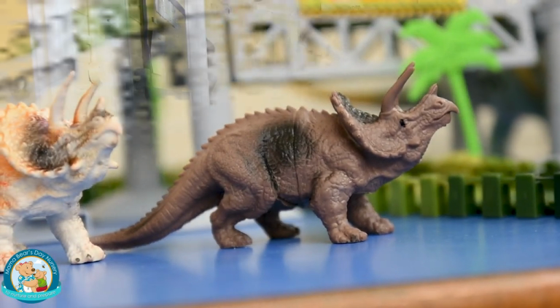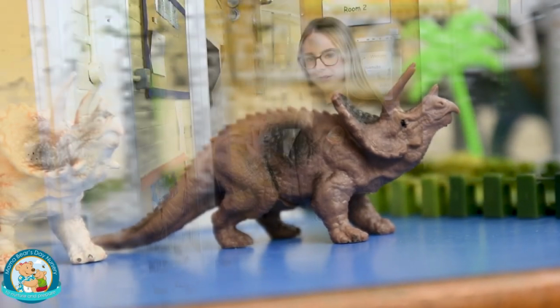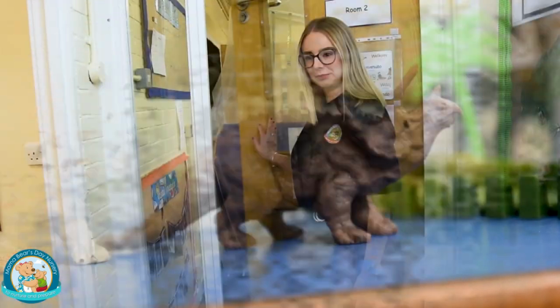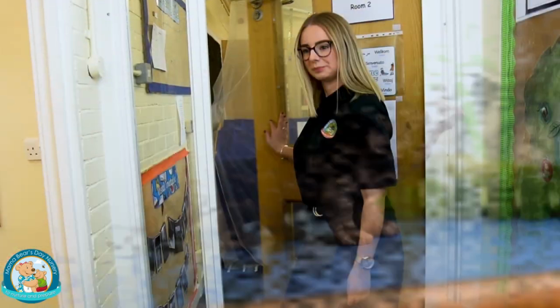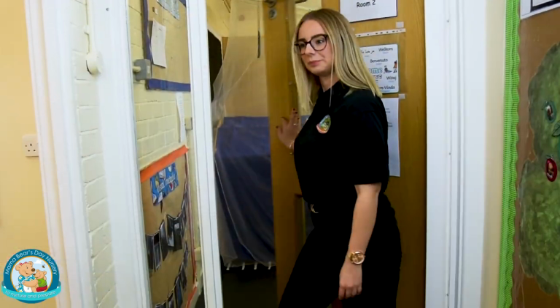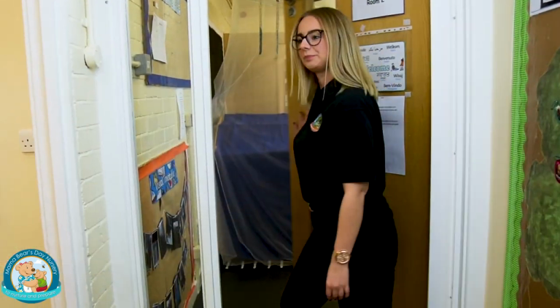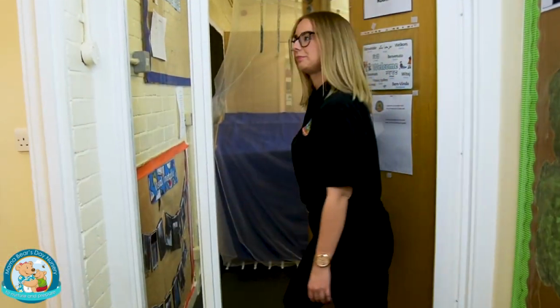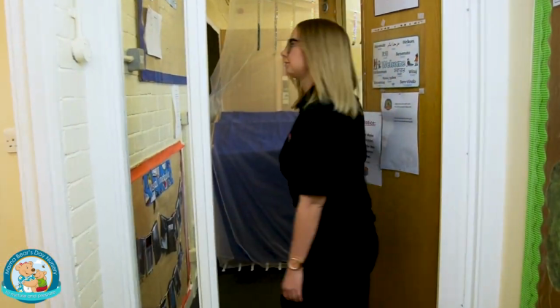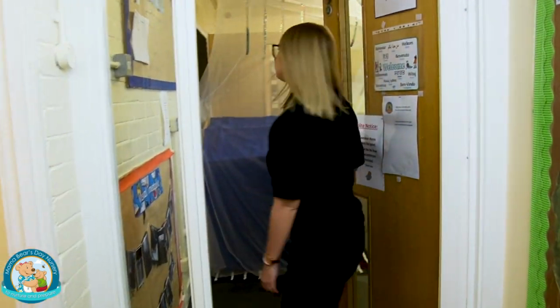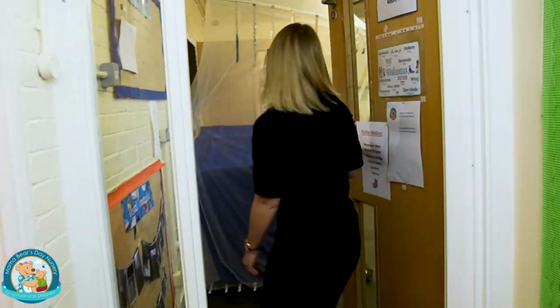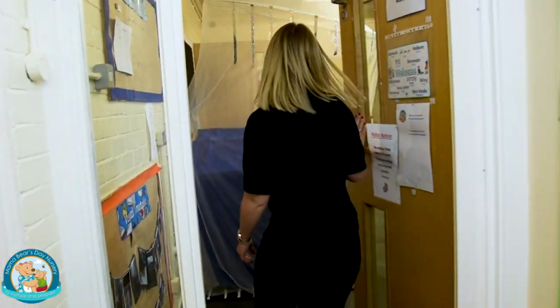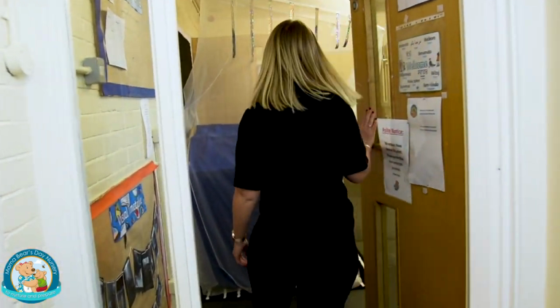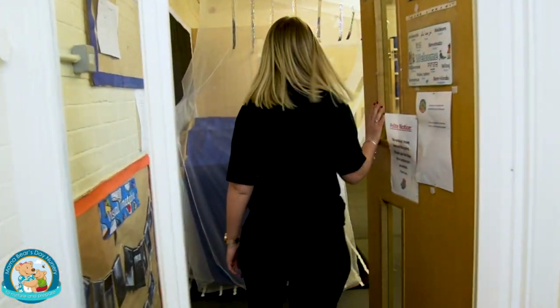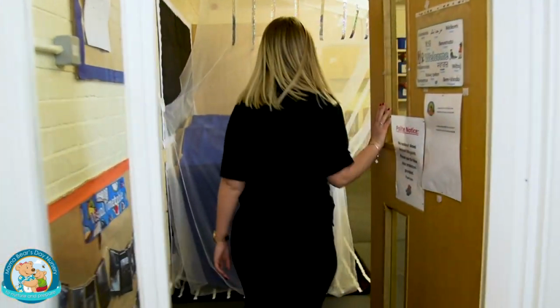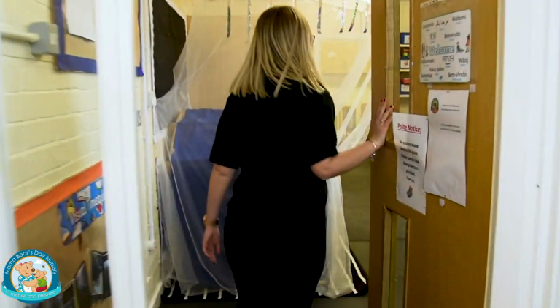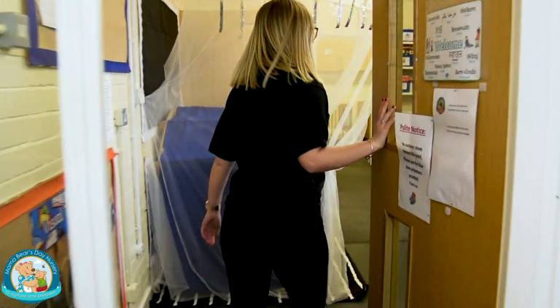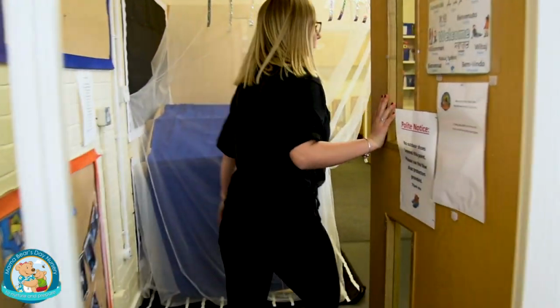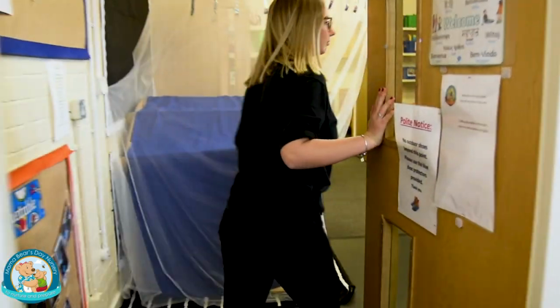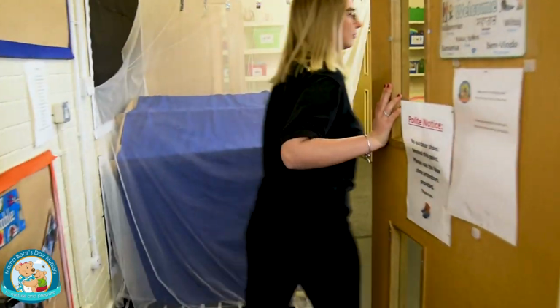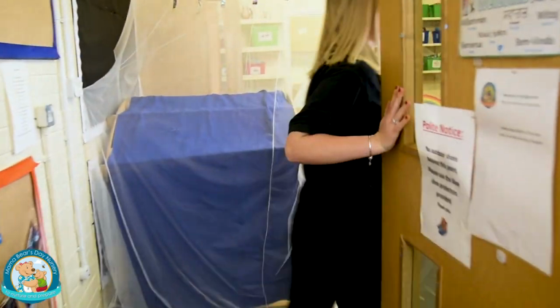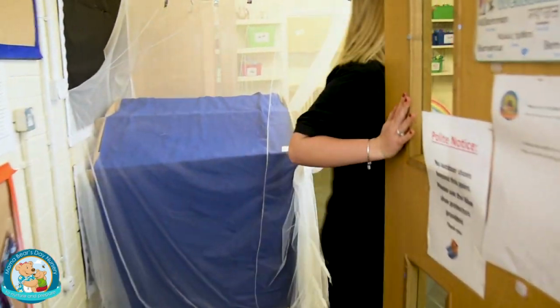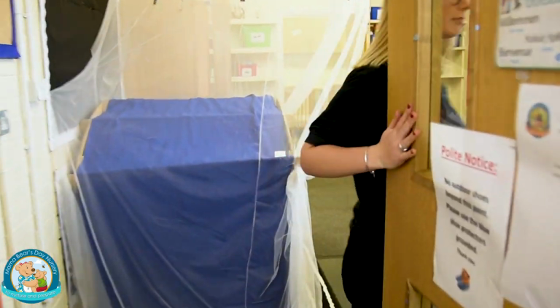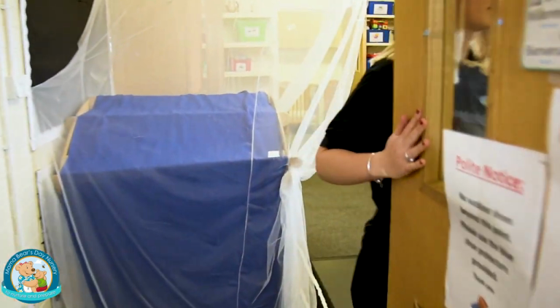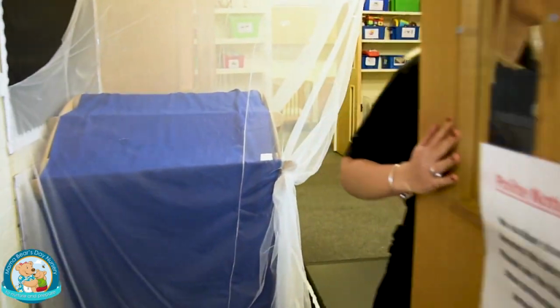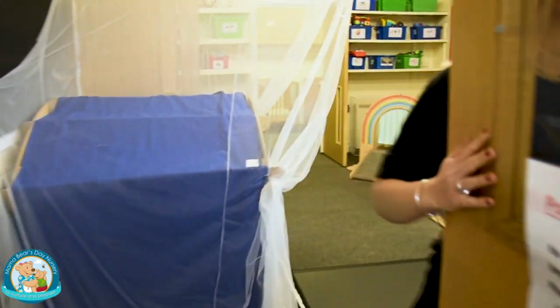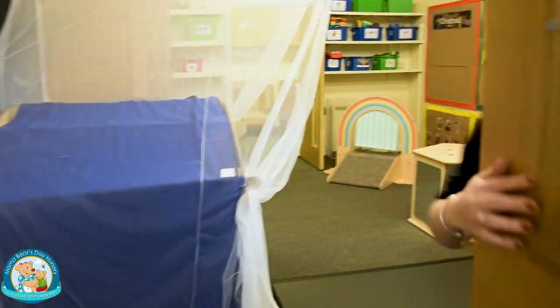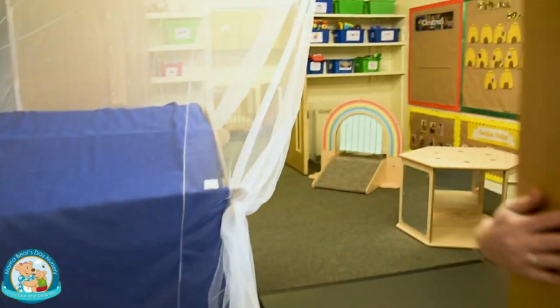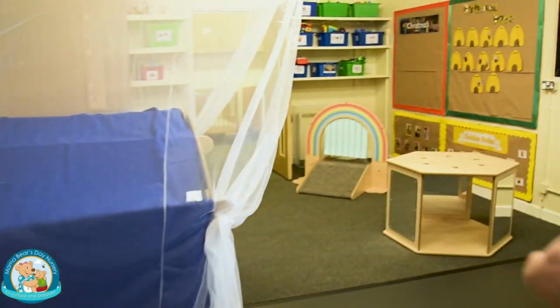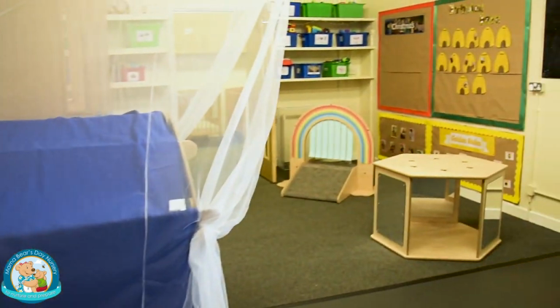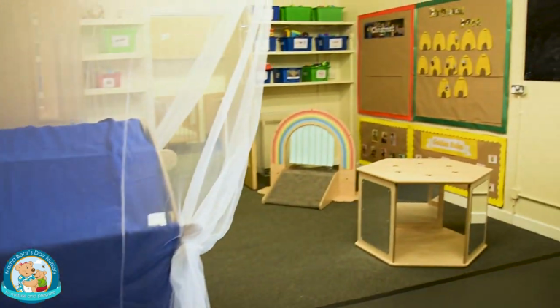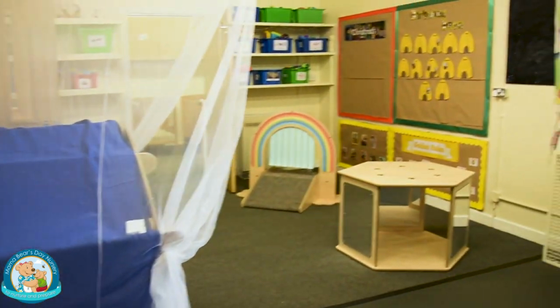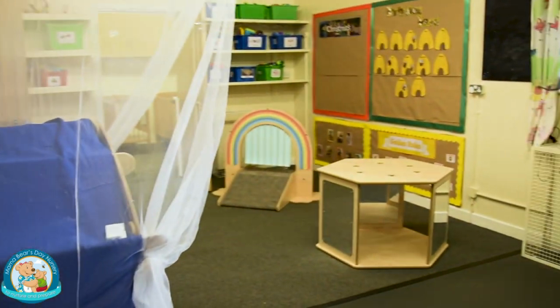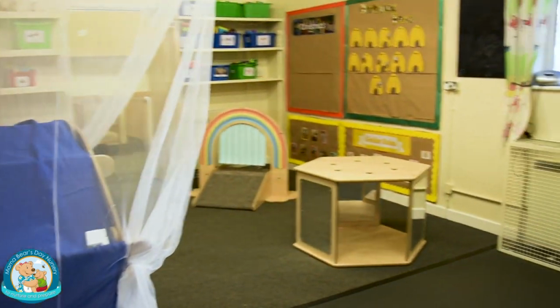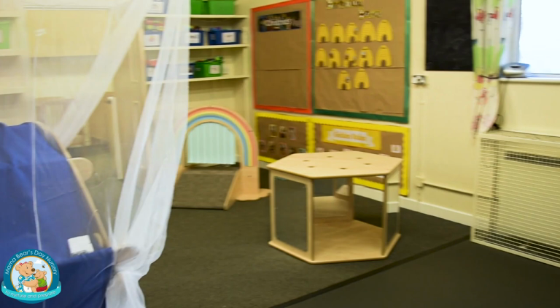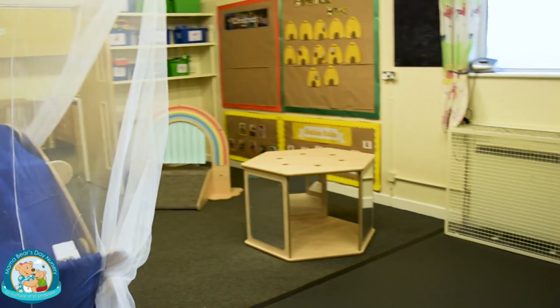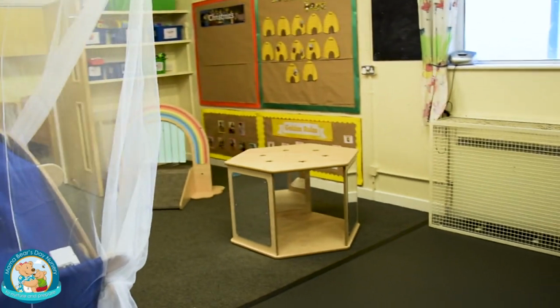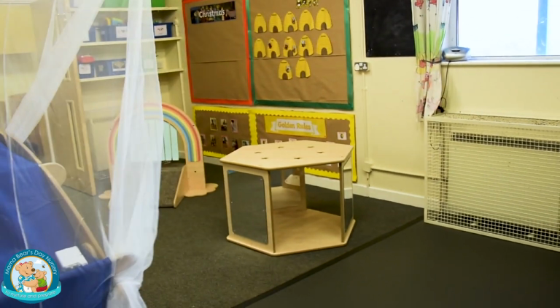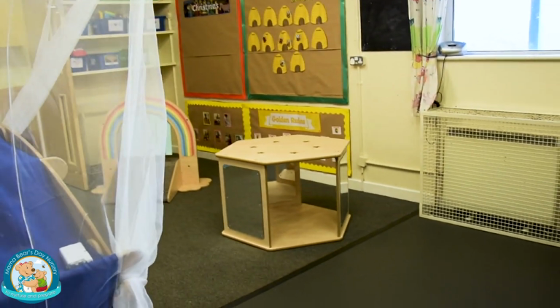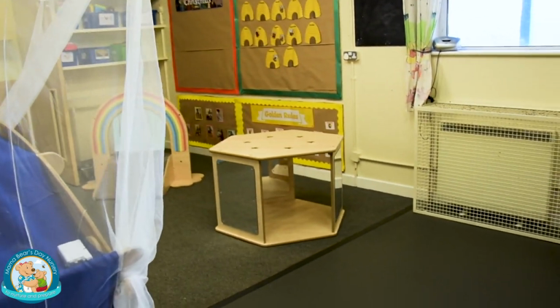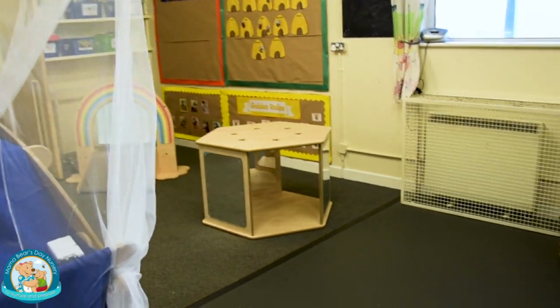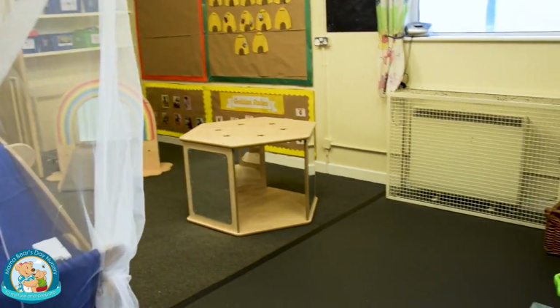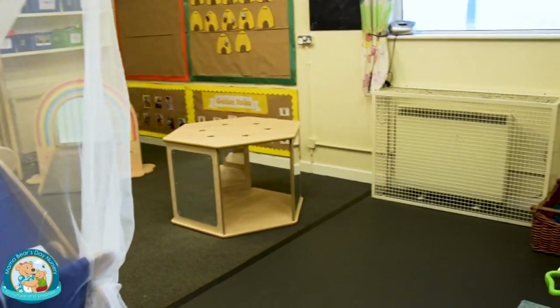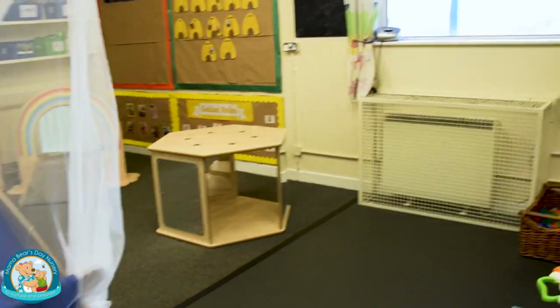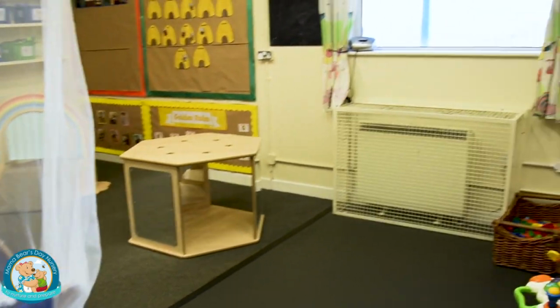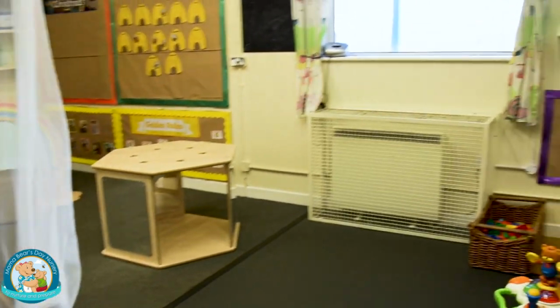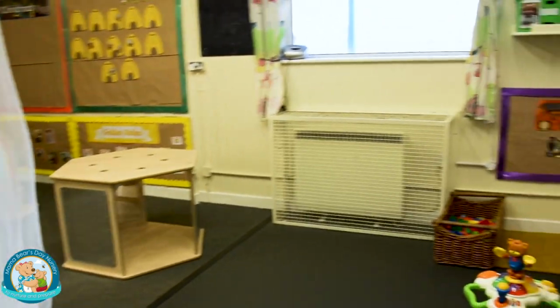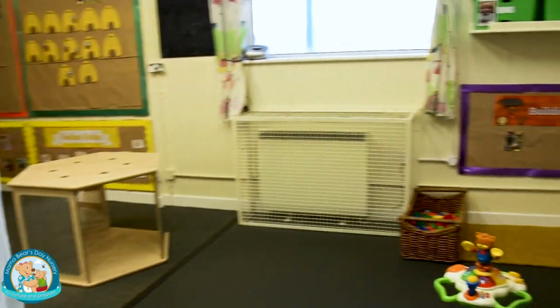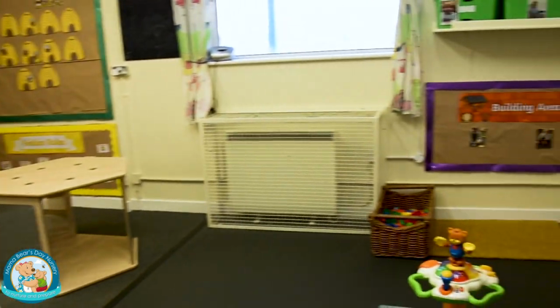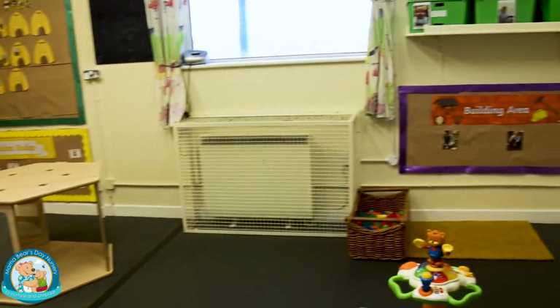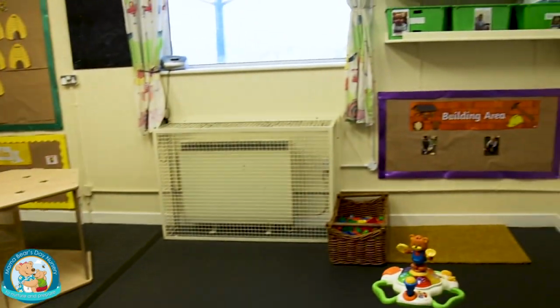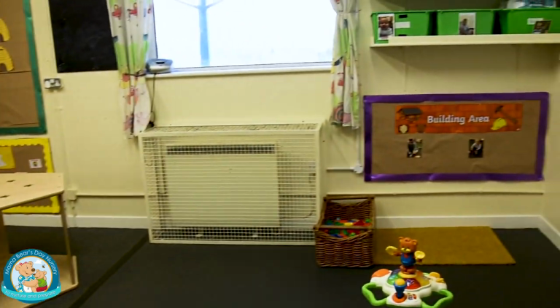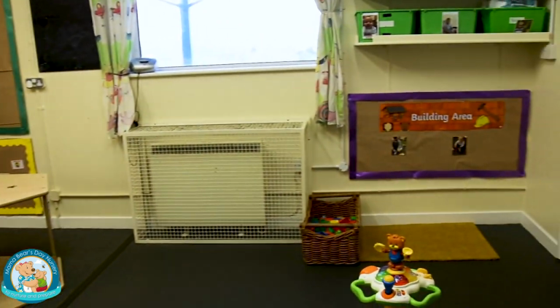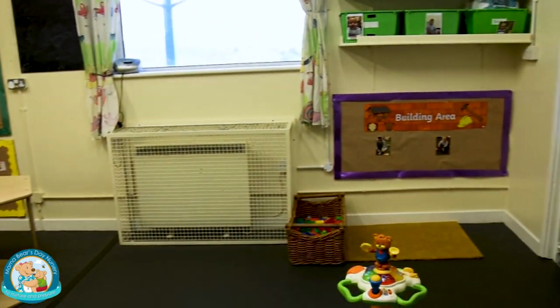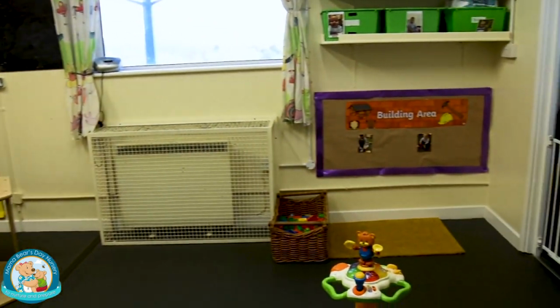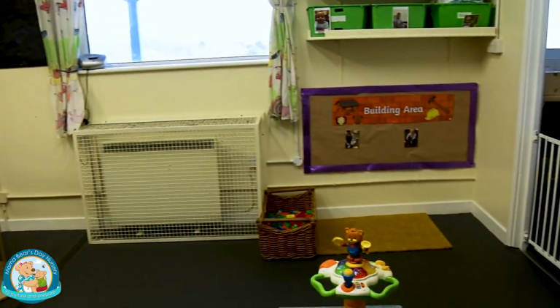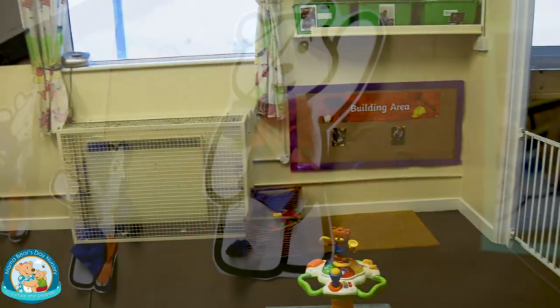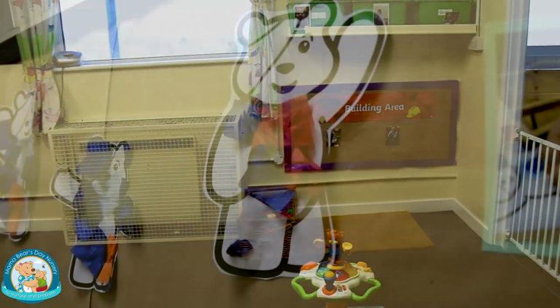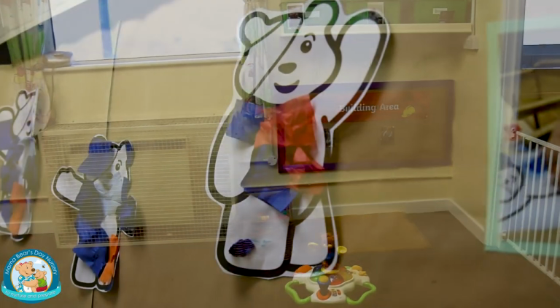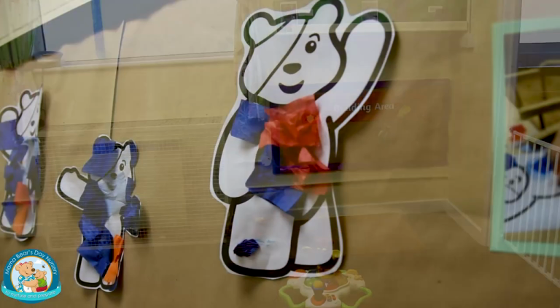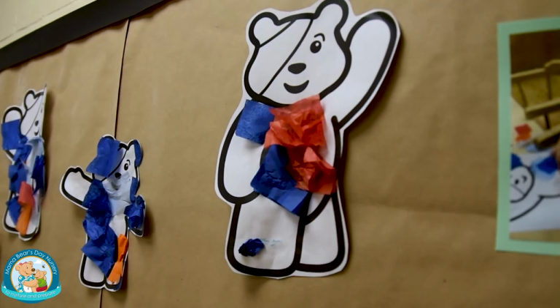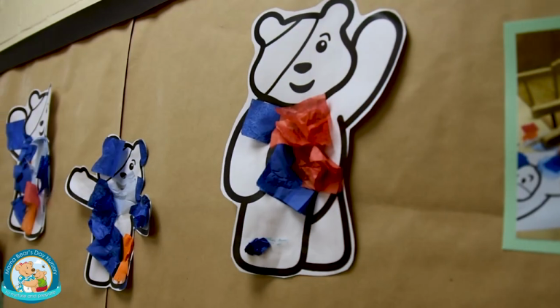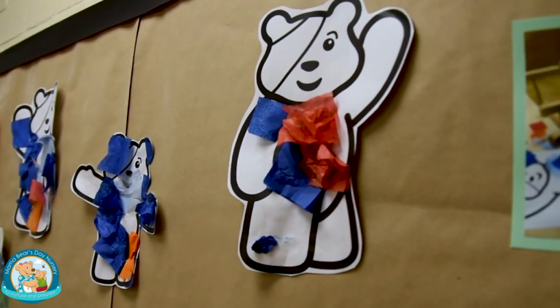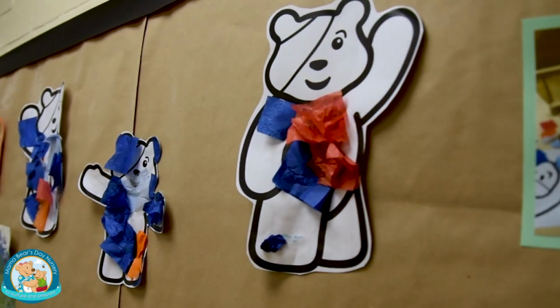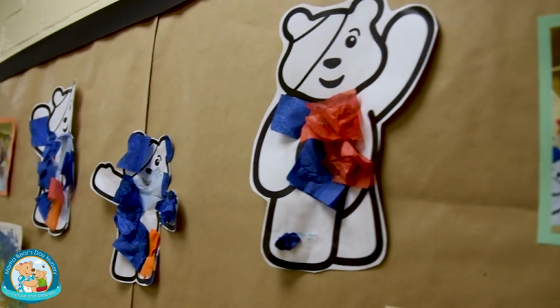This room is for our youngest children aged three months to two years. Staff plan a variety of activities to encourage children to explore new experiences.